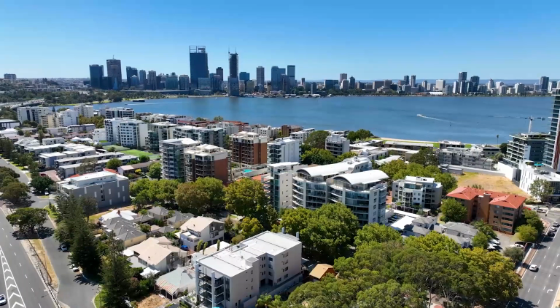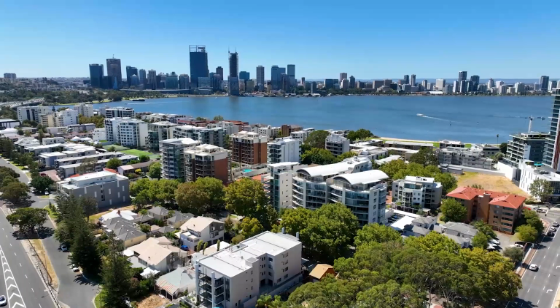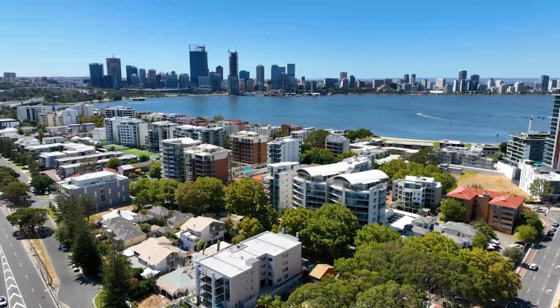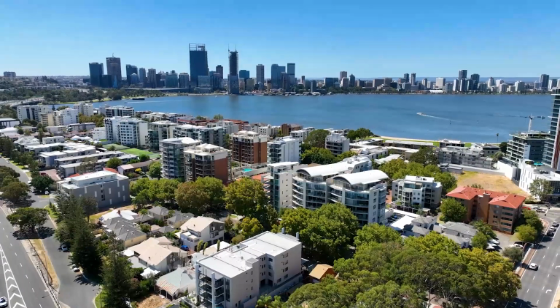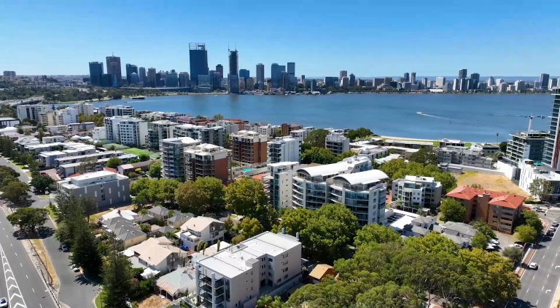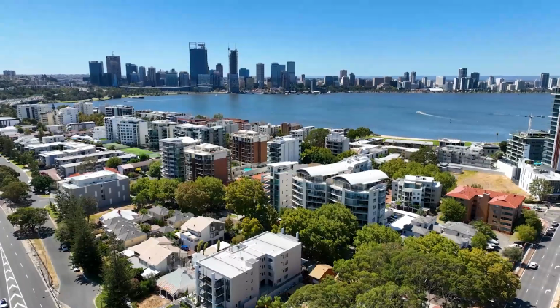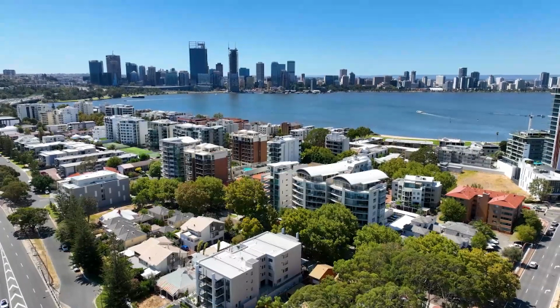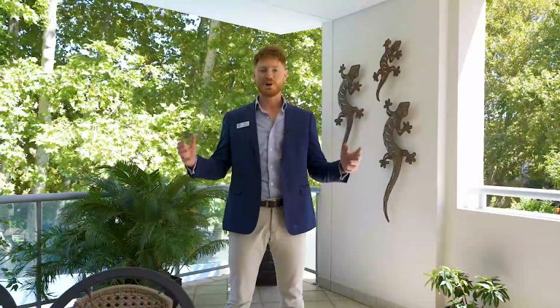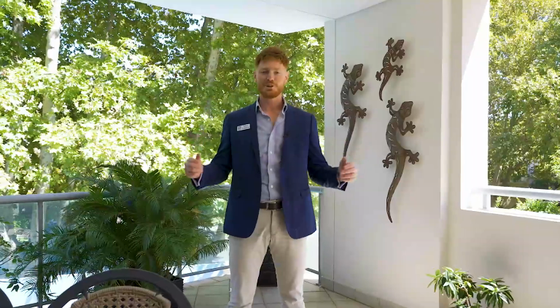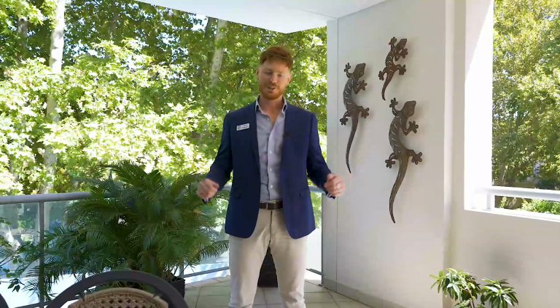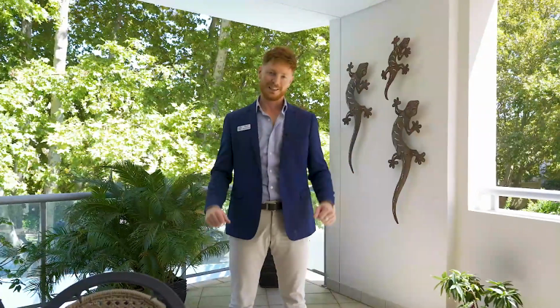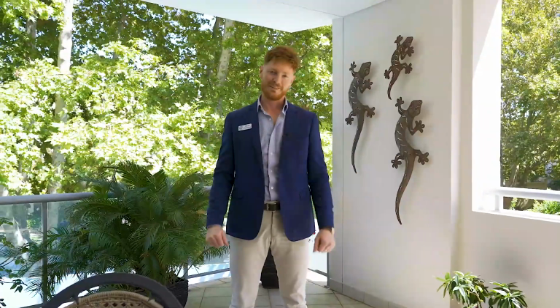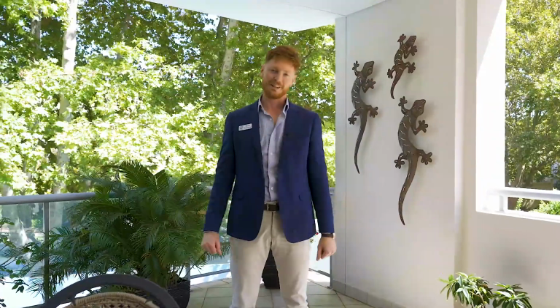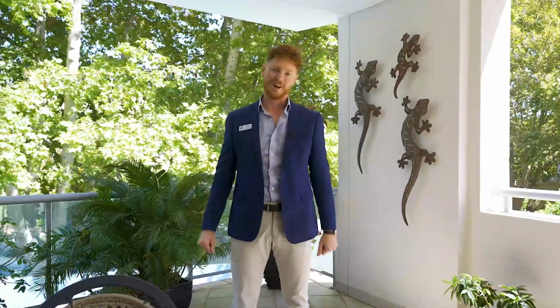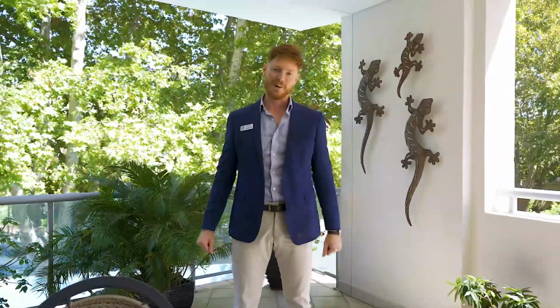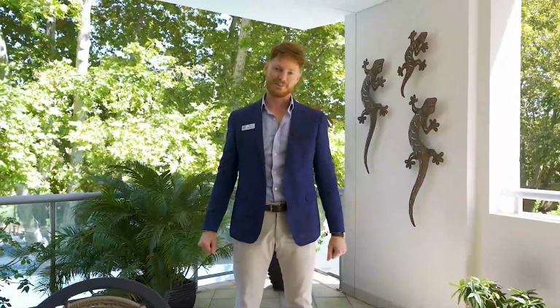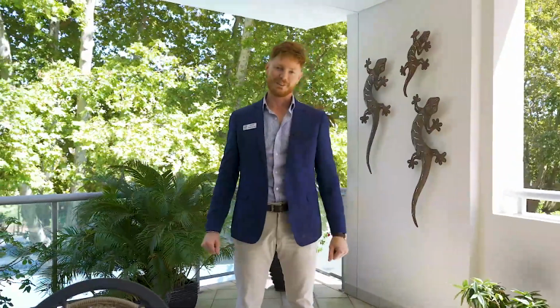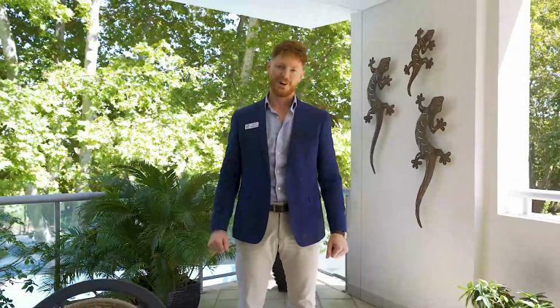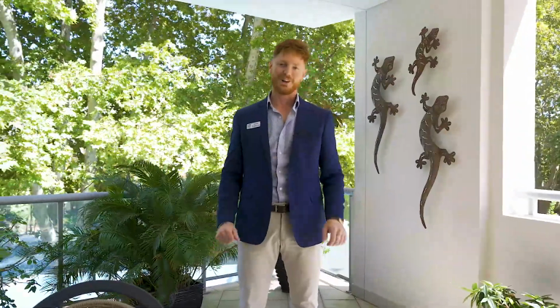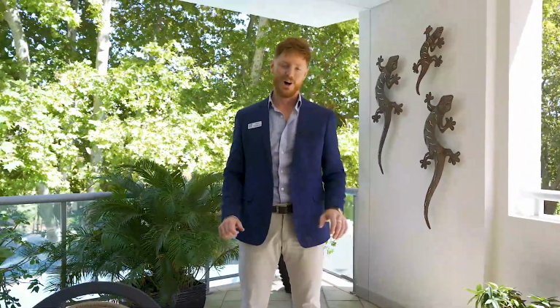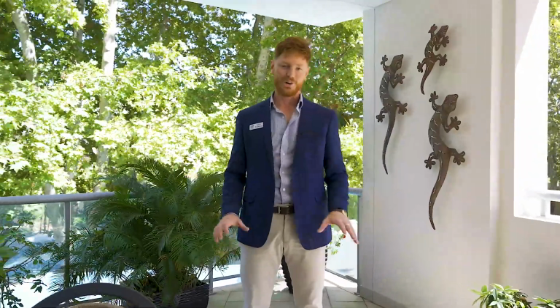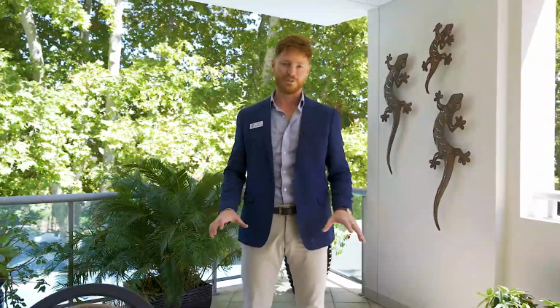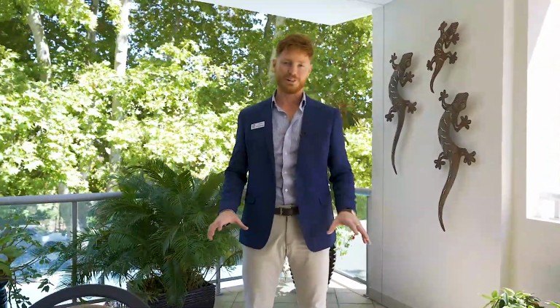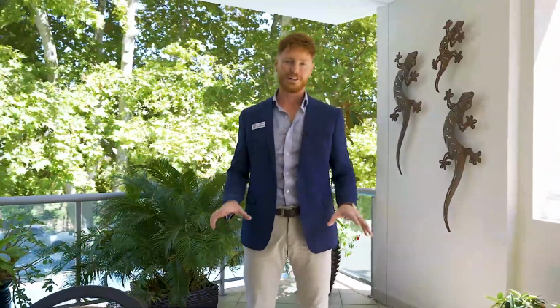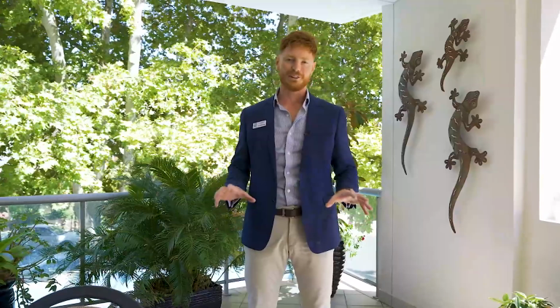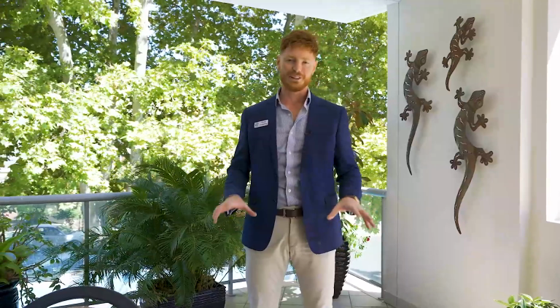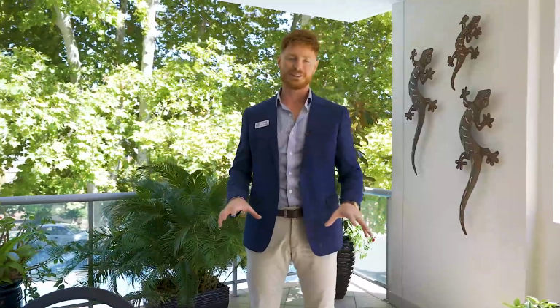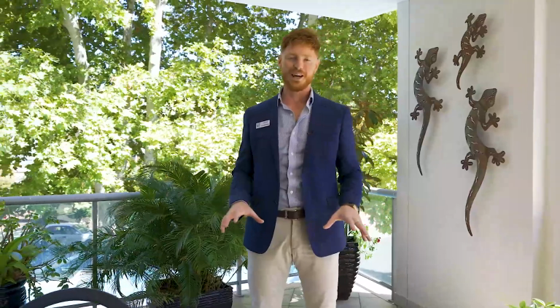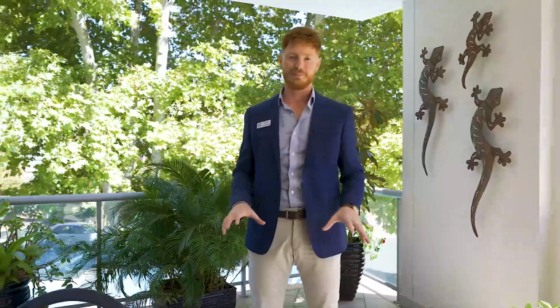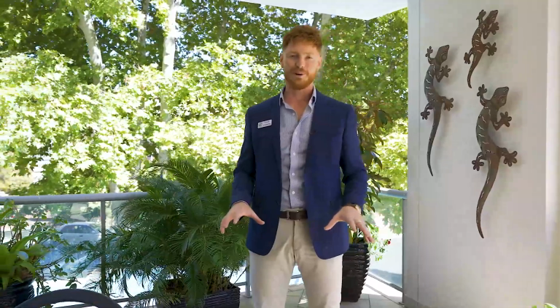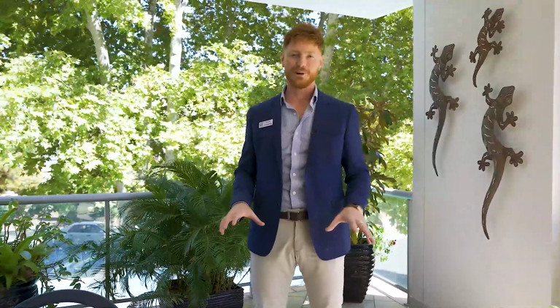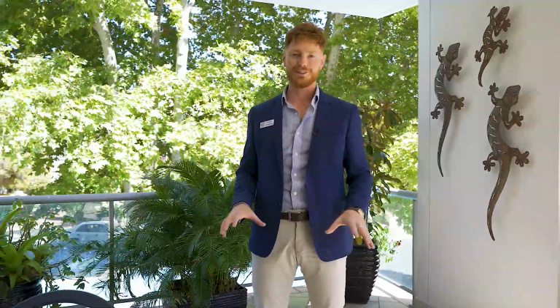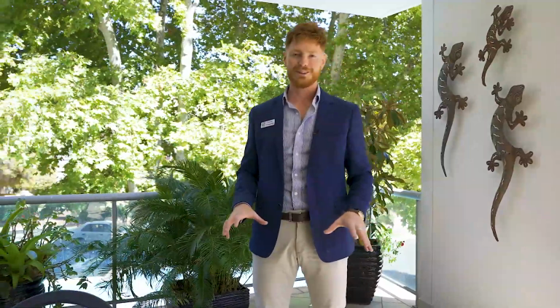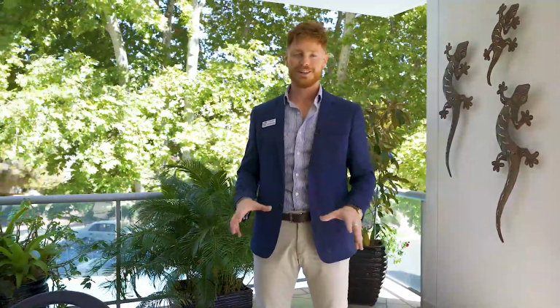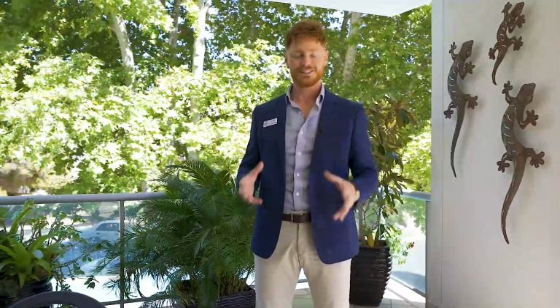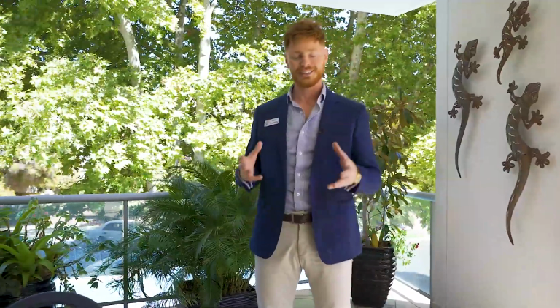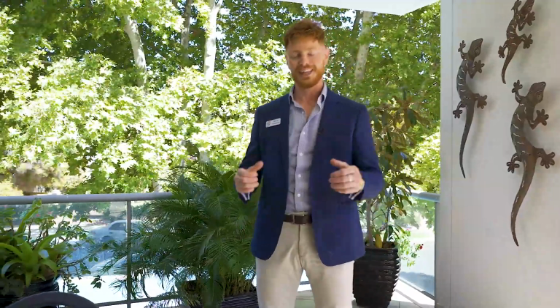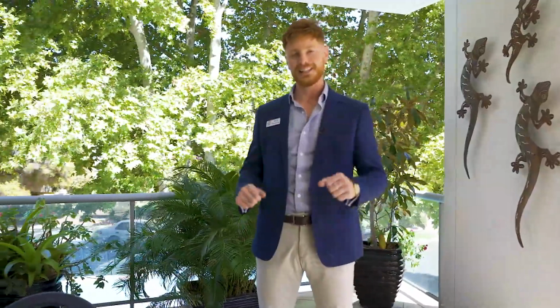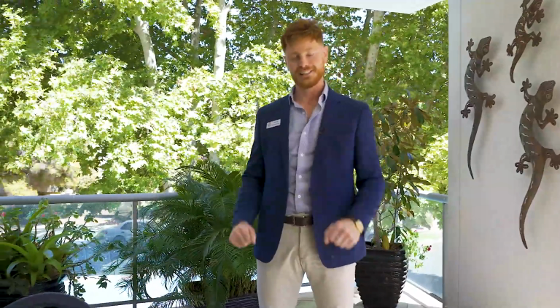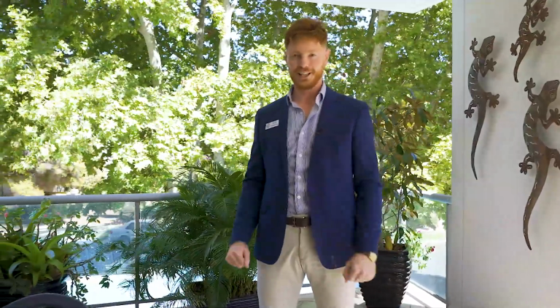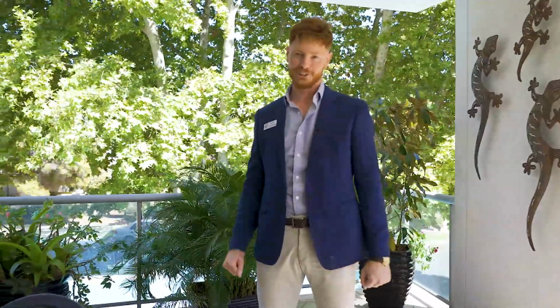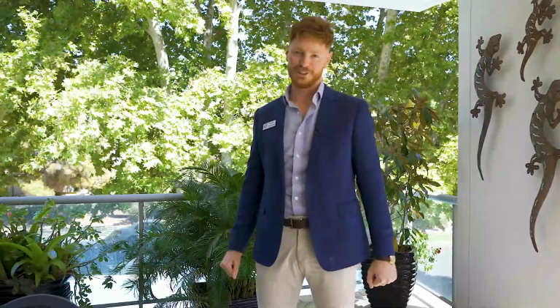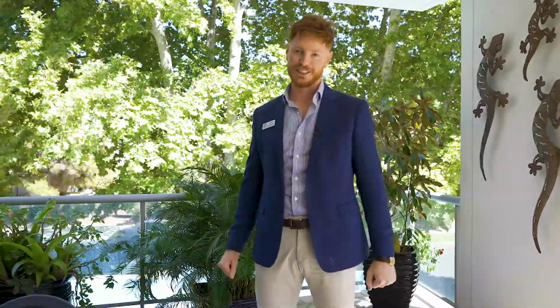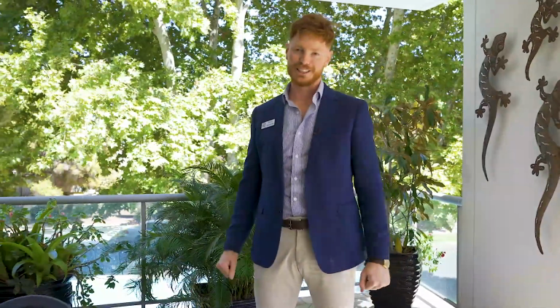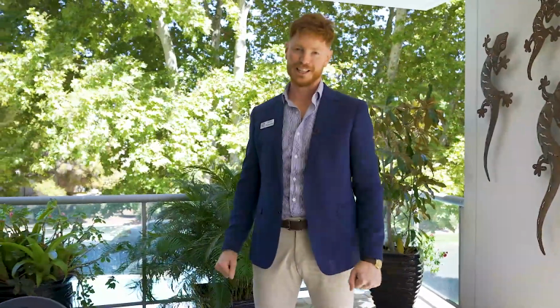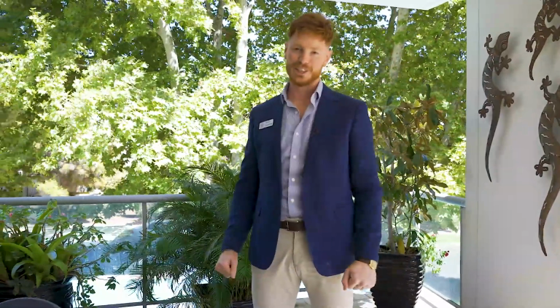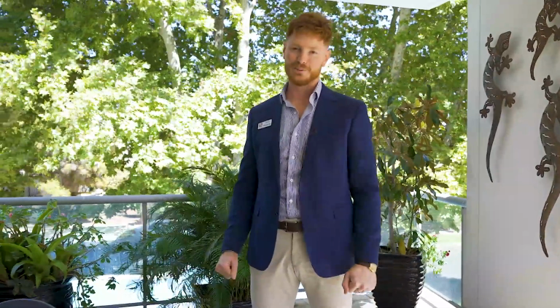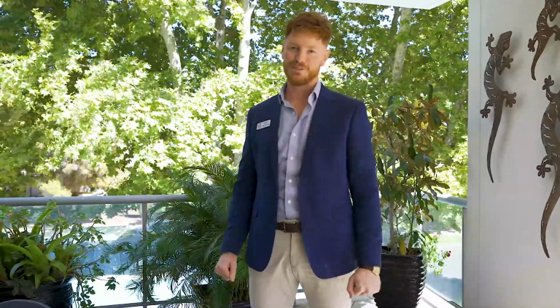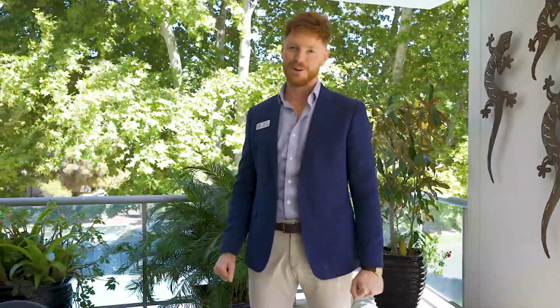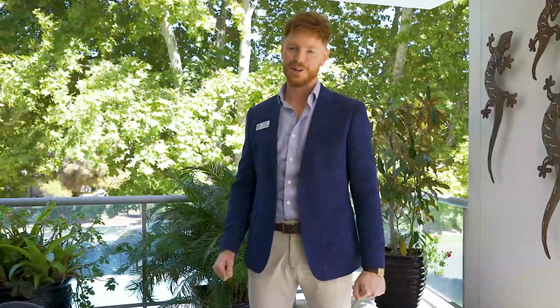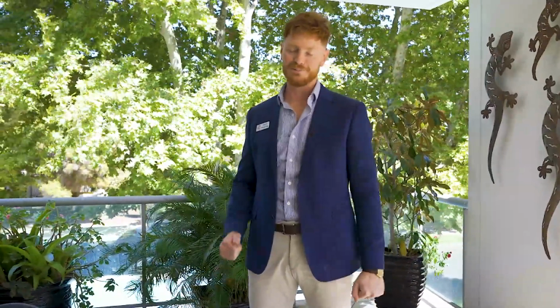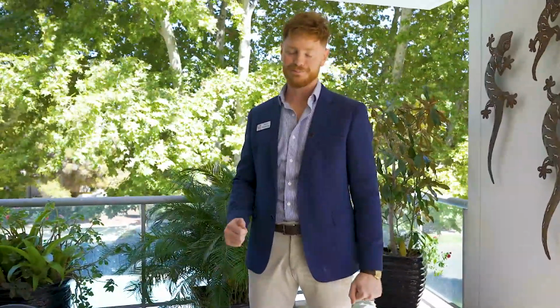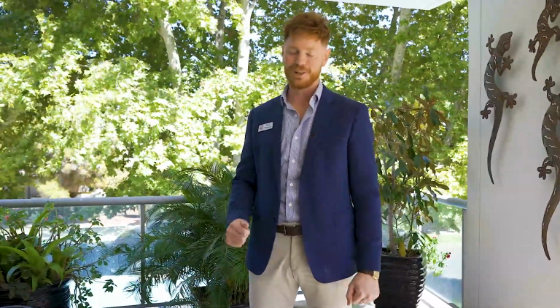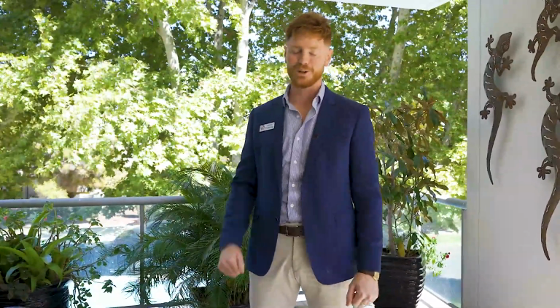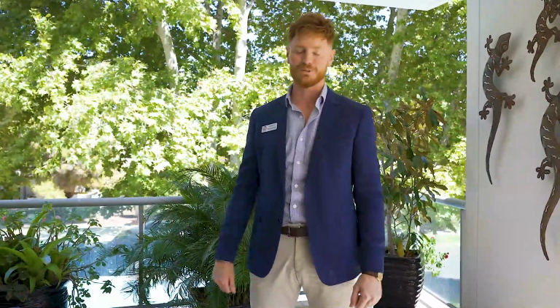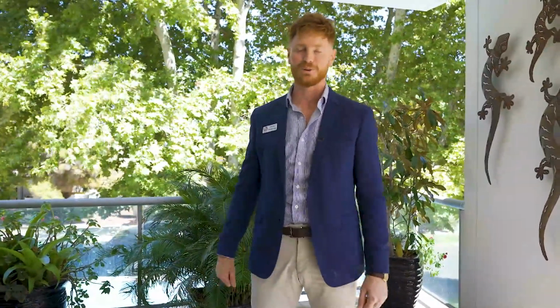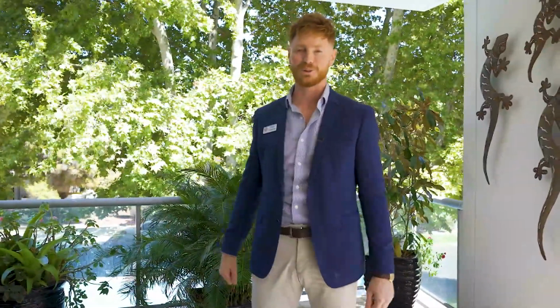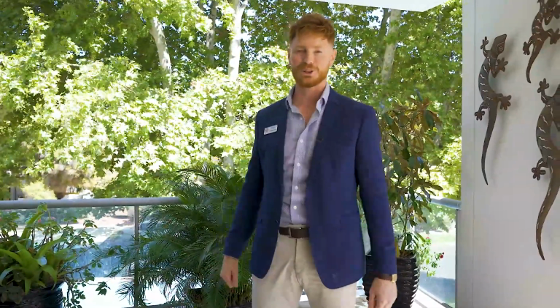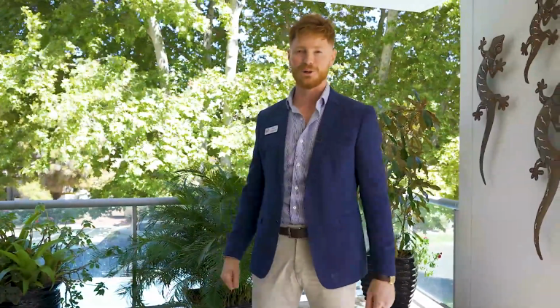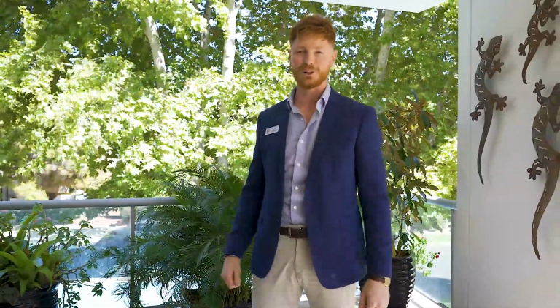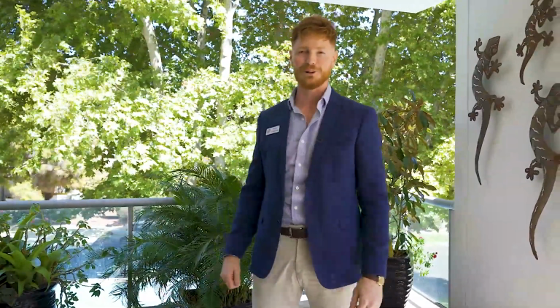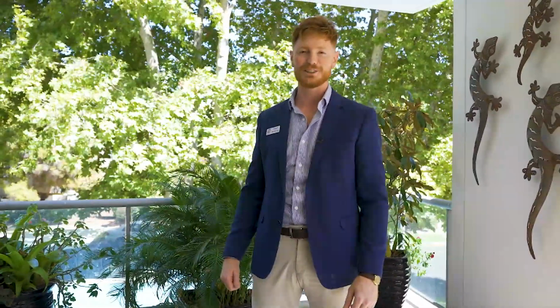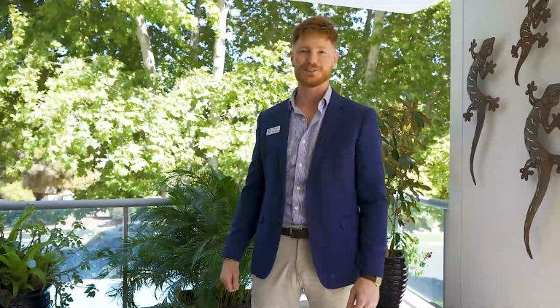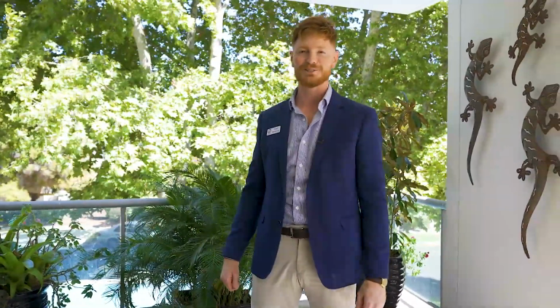Now I just know you're going to love the lifestyle on offer here in South Perth, so get in touch on the details provided. I look forward to showing you around soon.